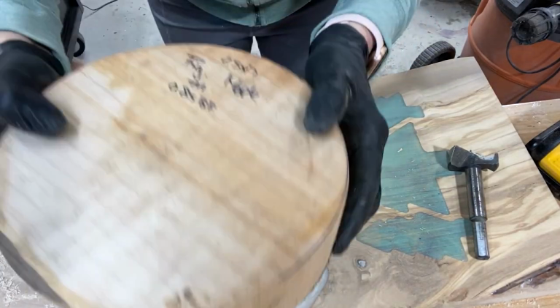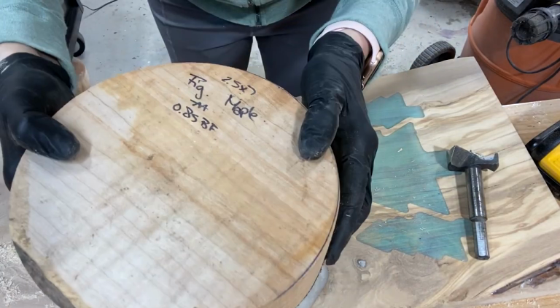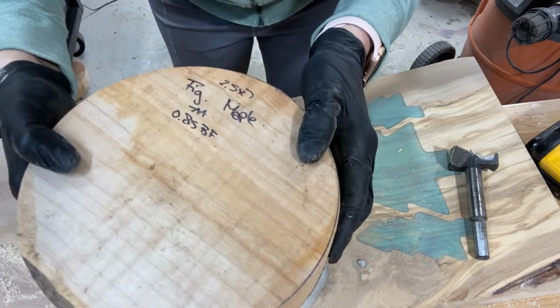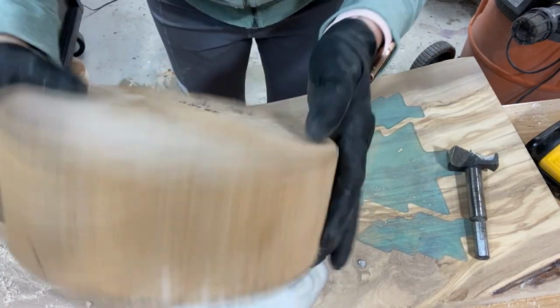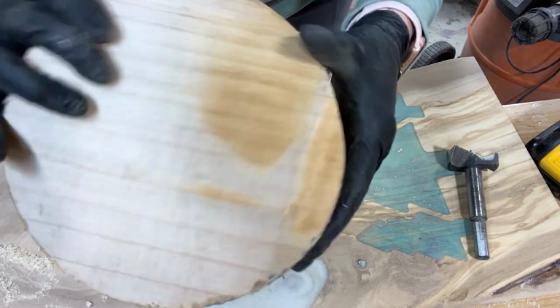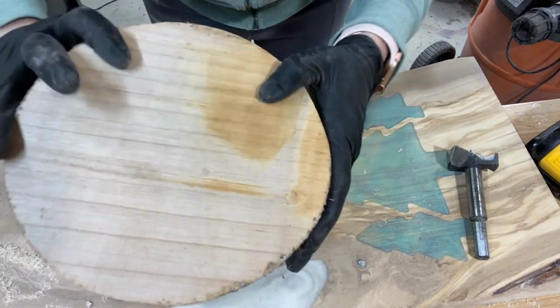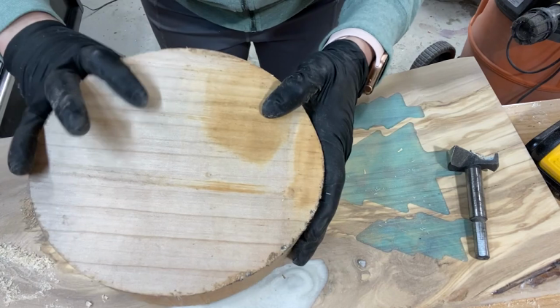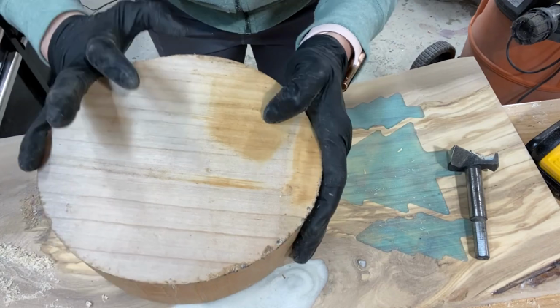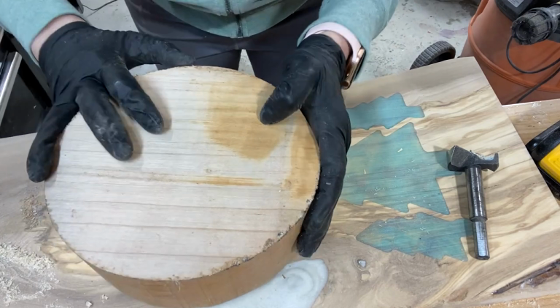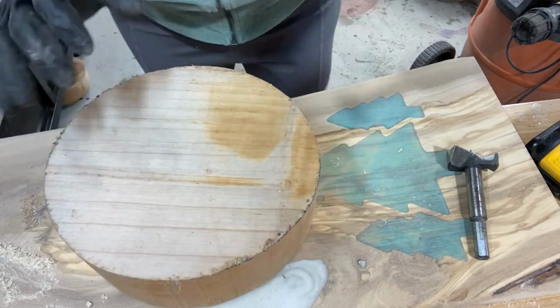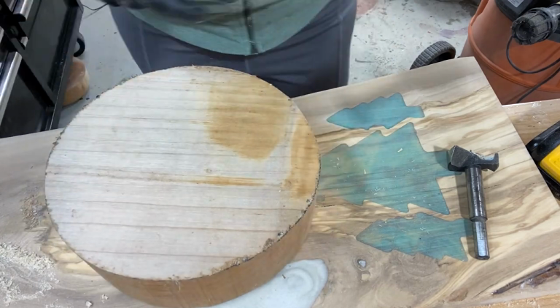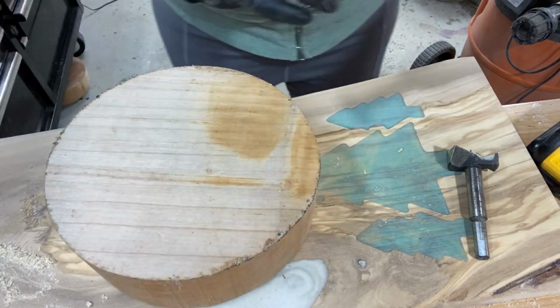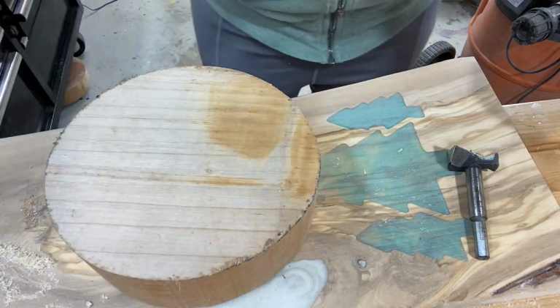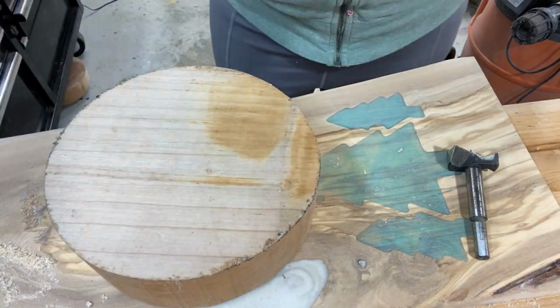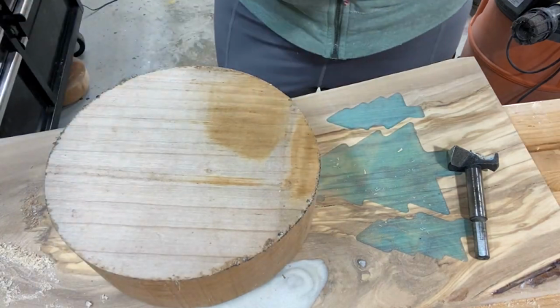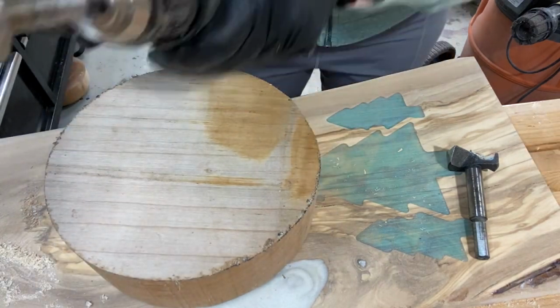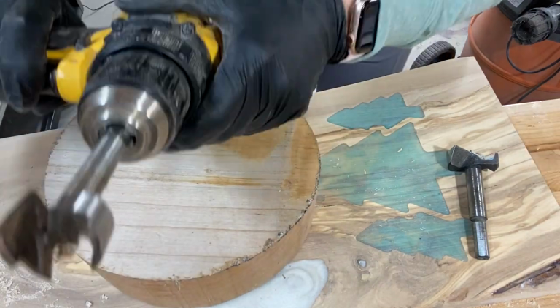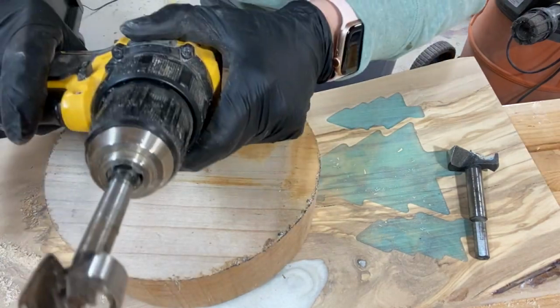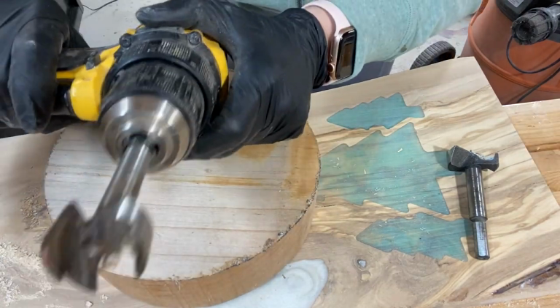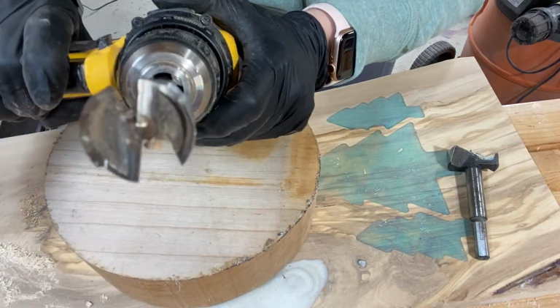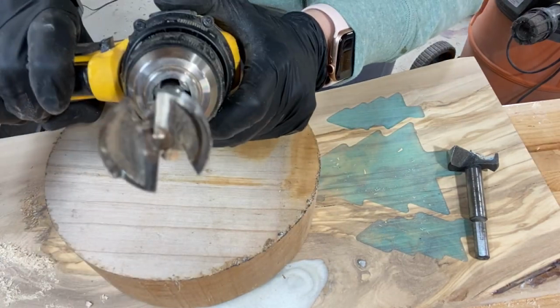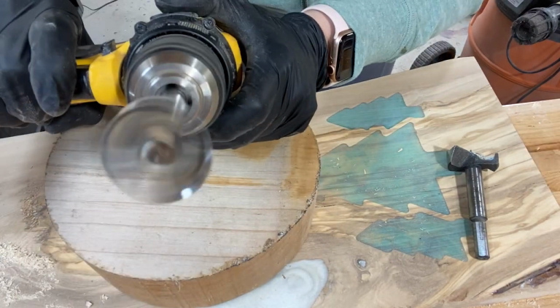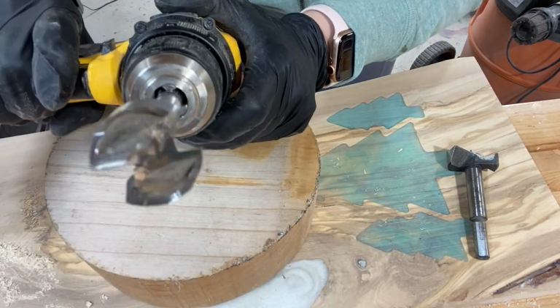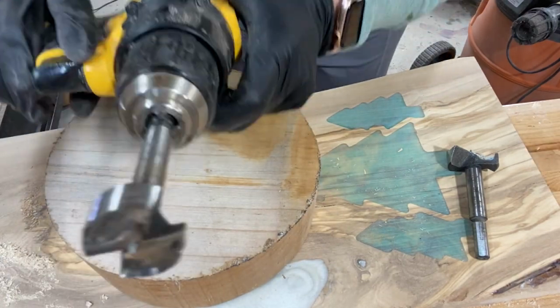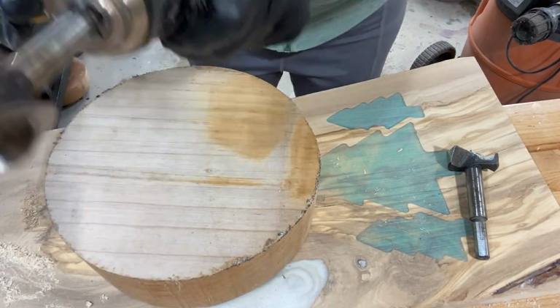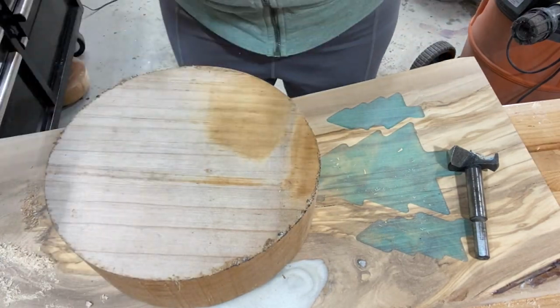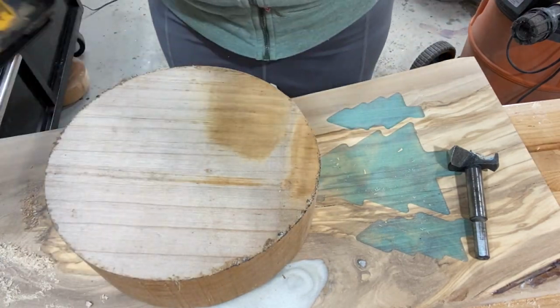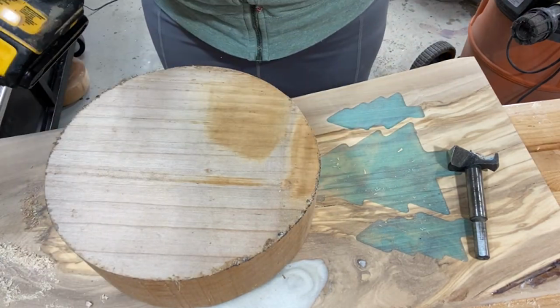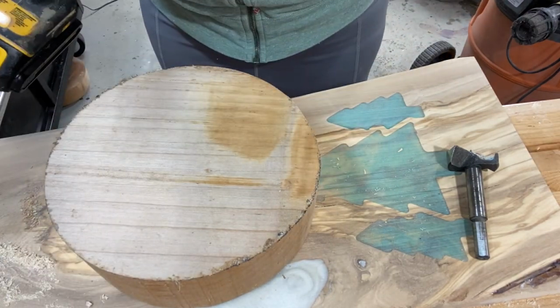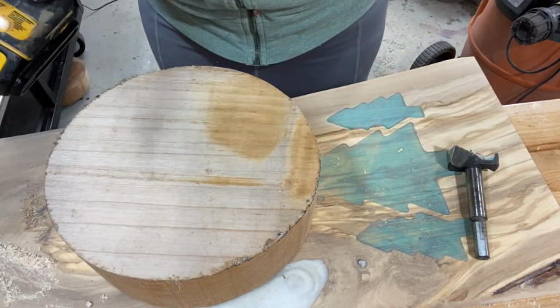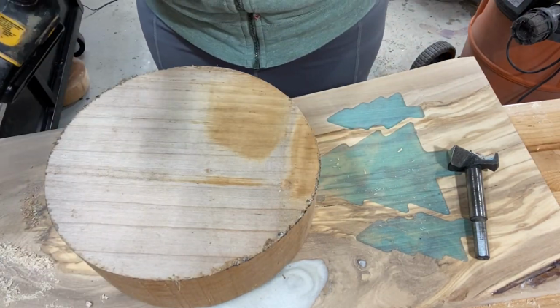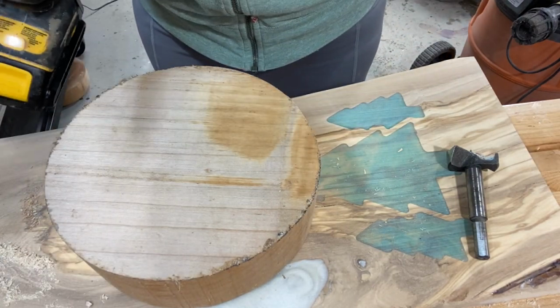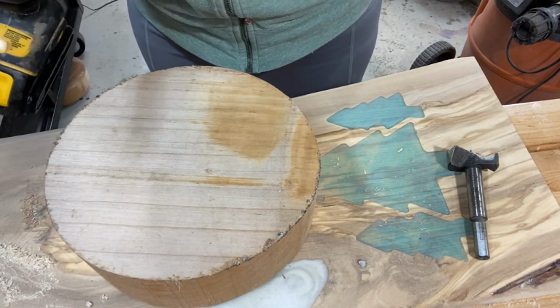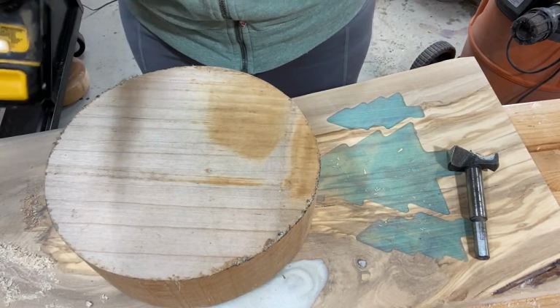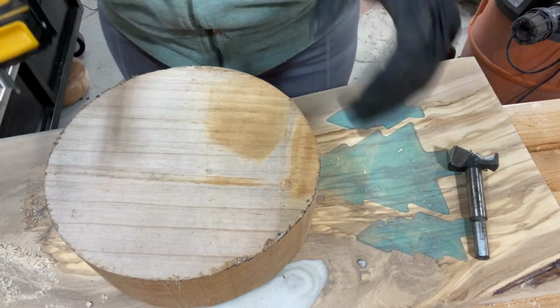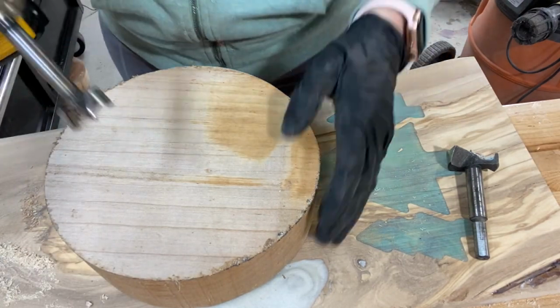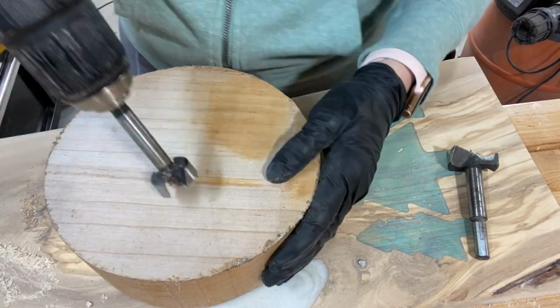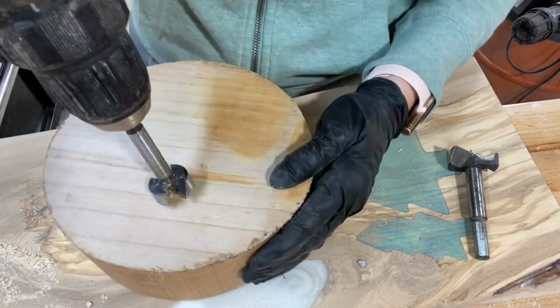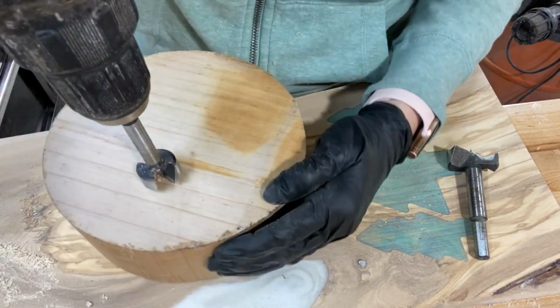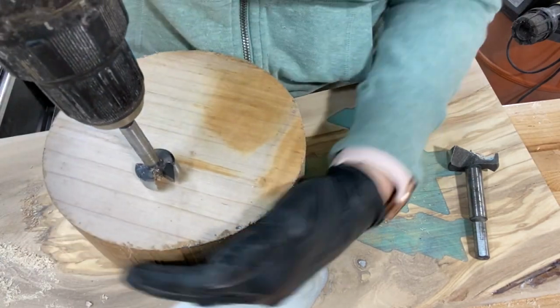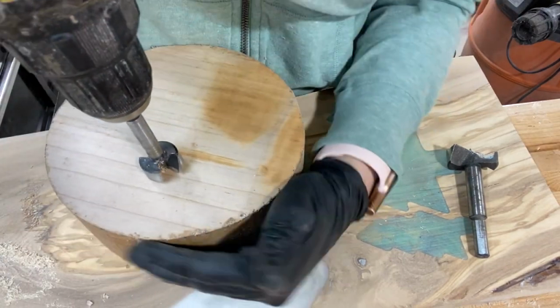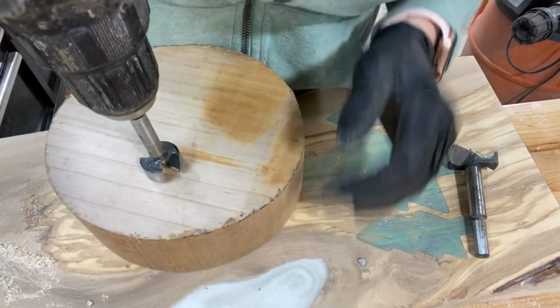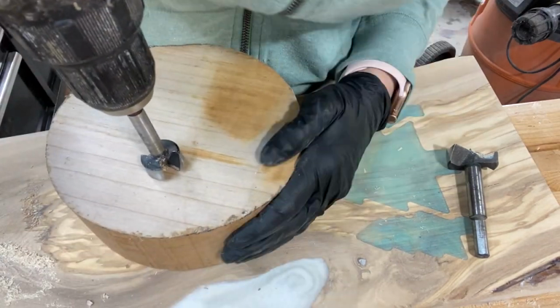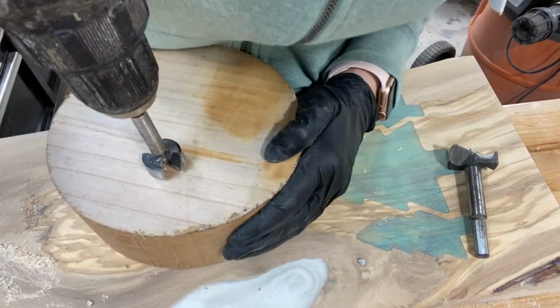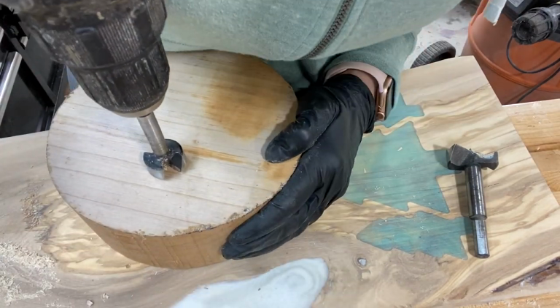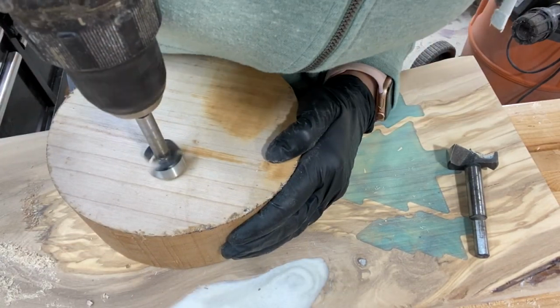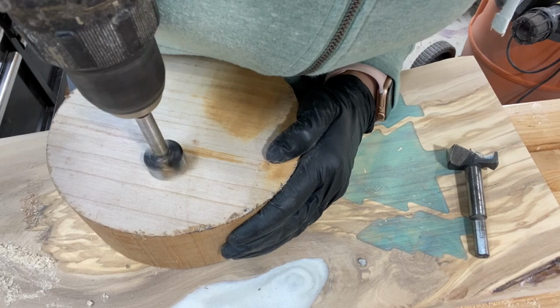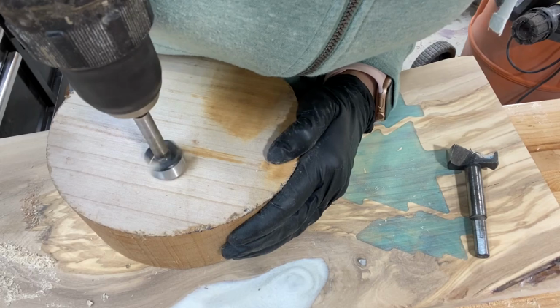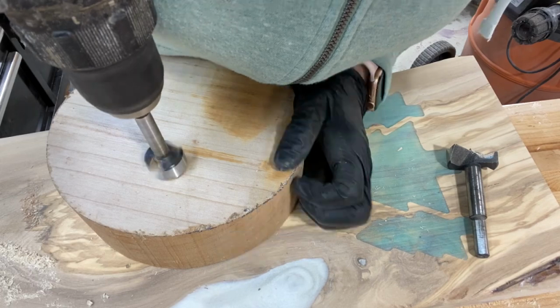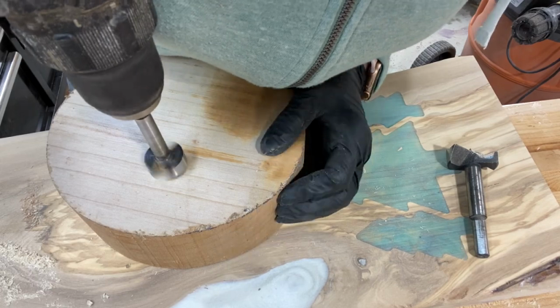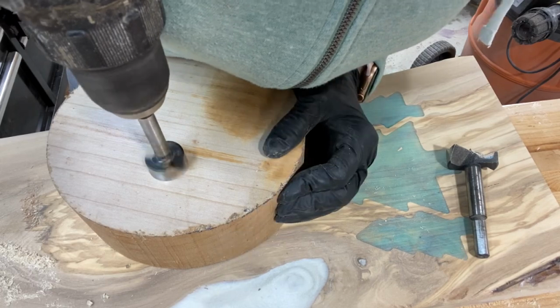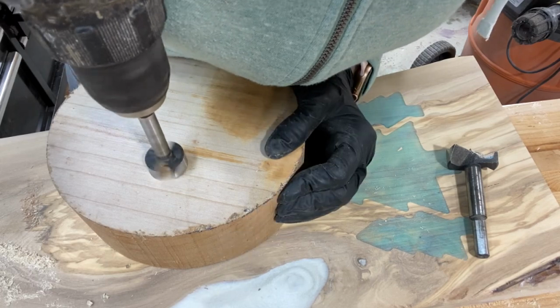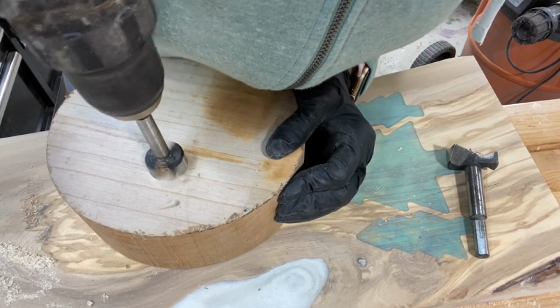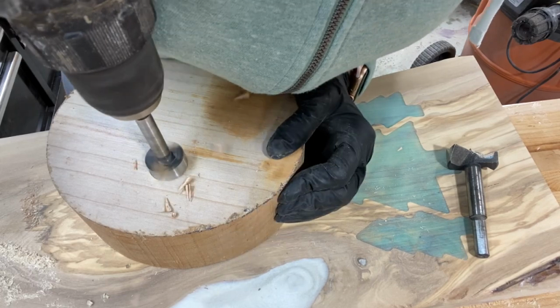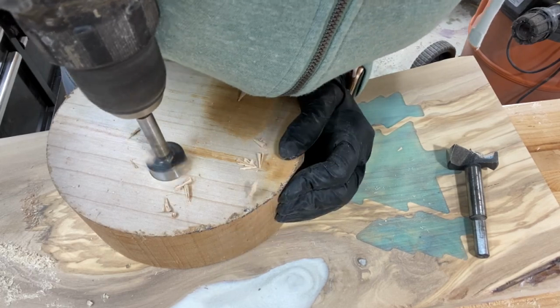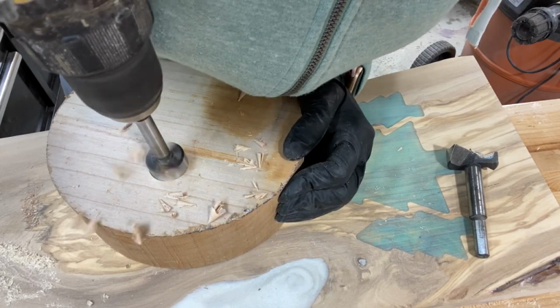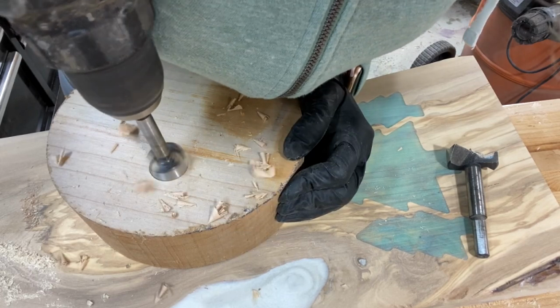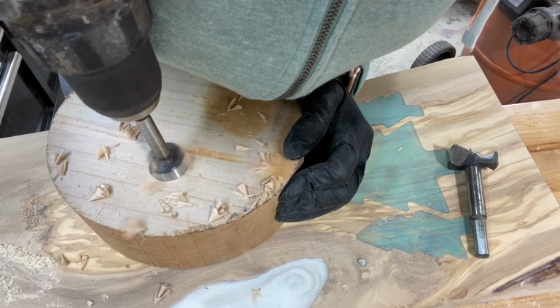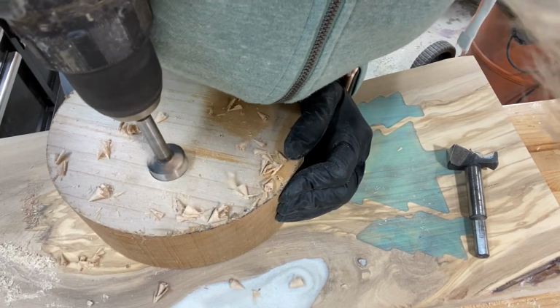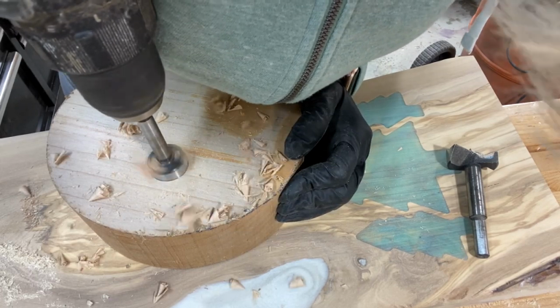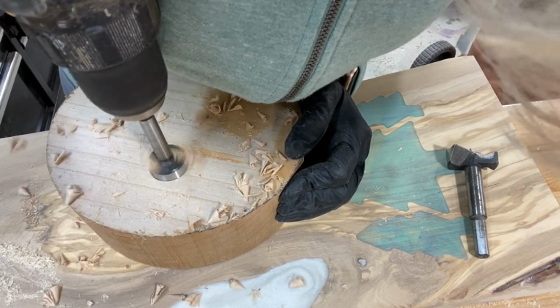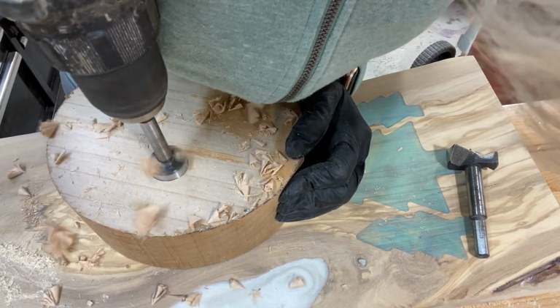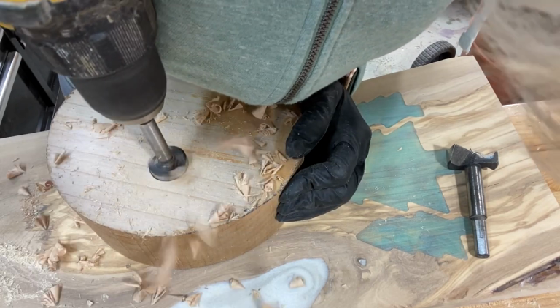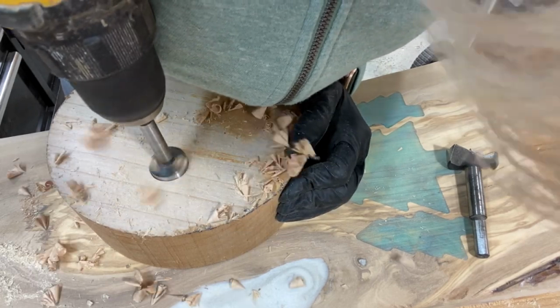Hi everyone, we are gonna have some fun with epoxy. Stick around and let me know what you think down in the comments.